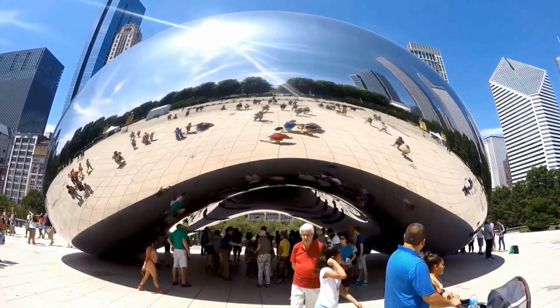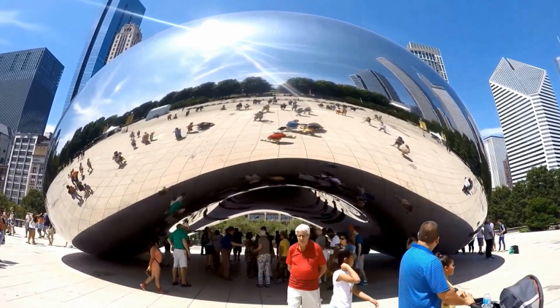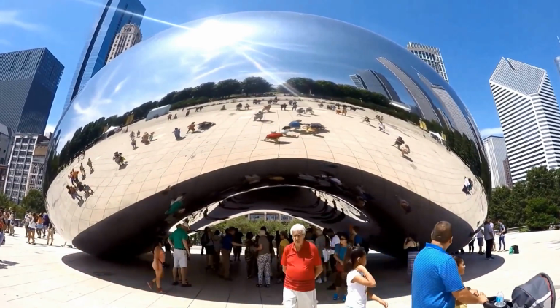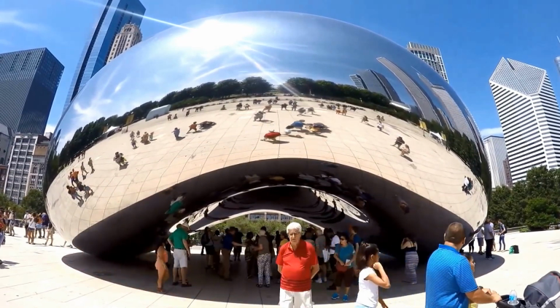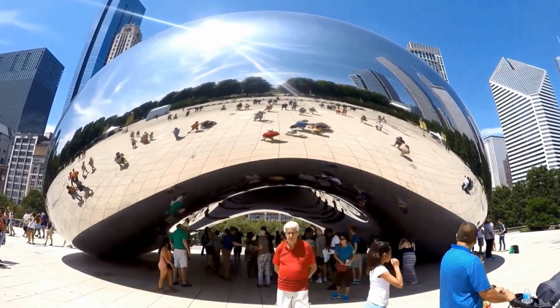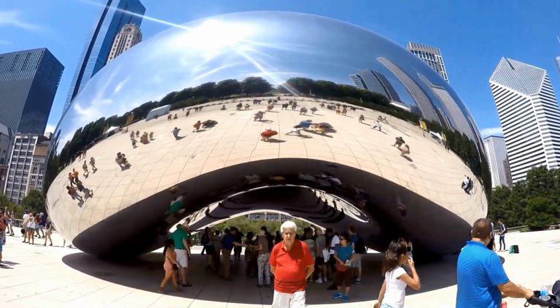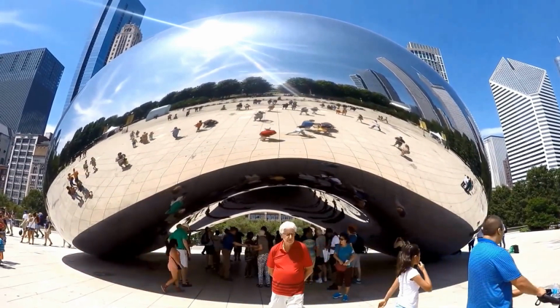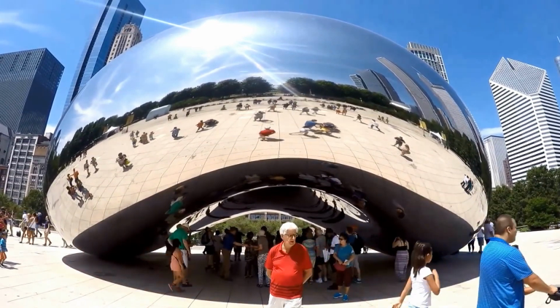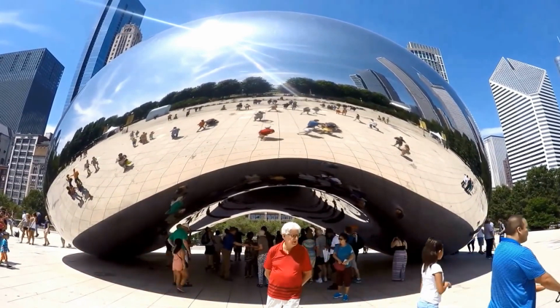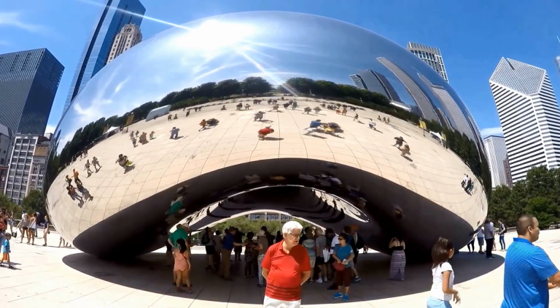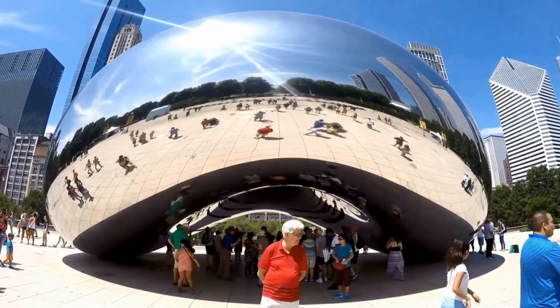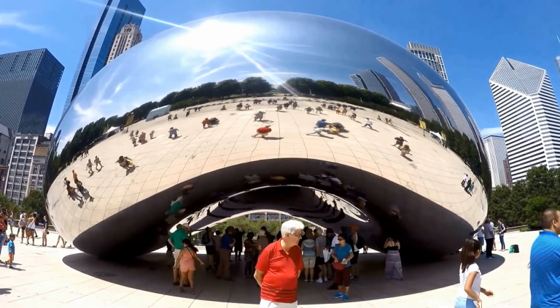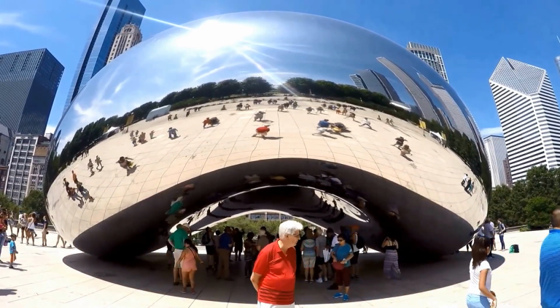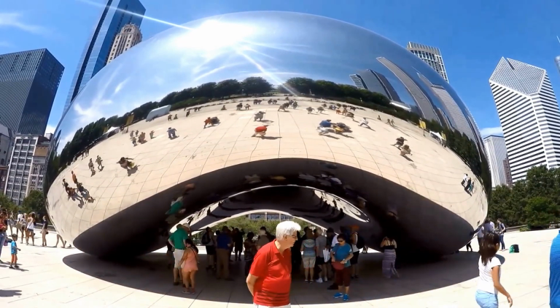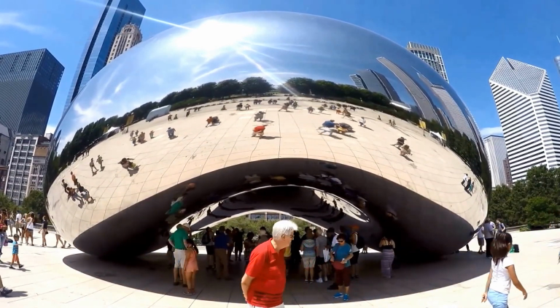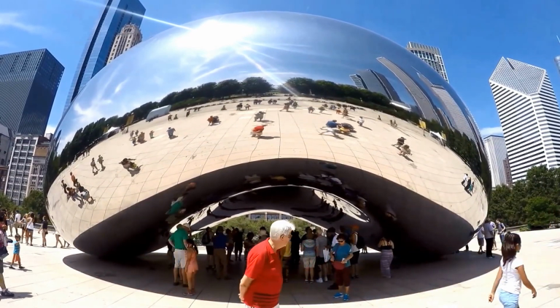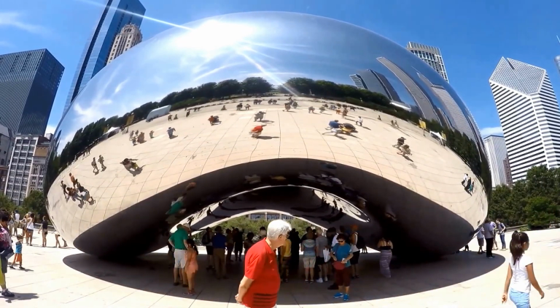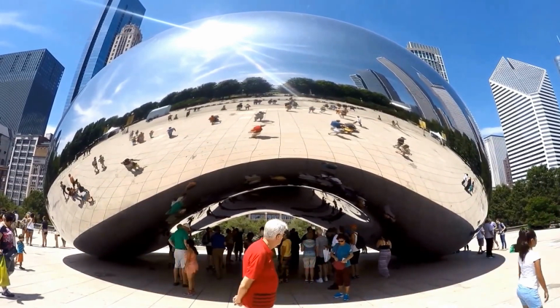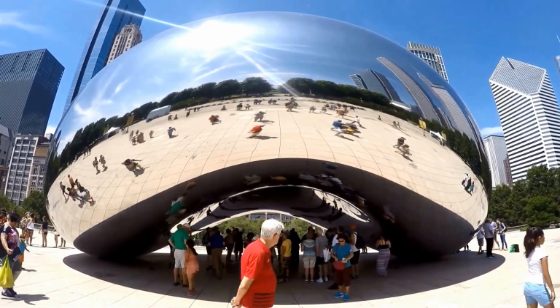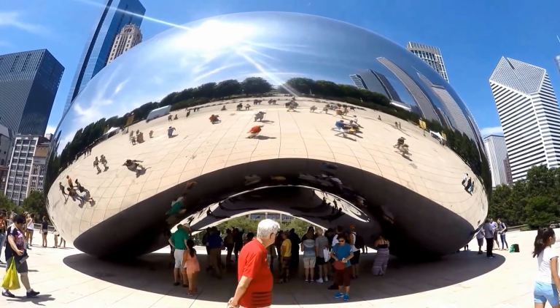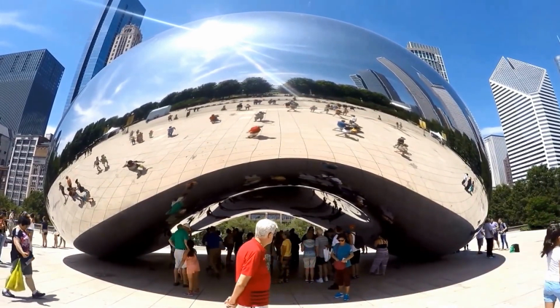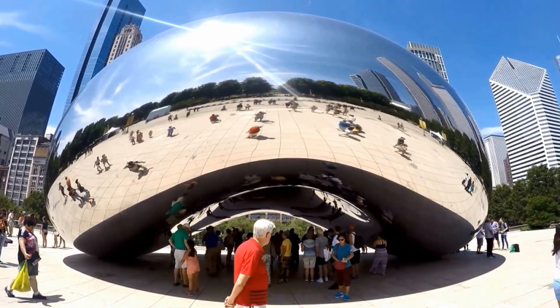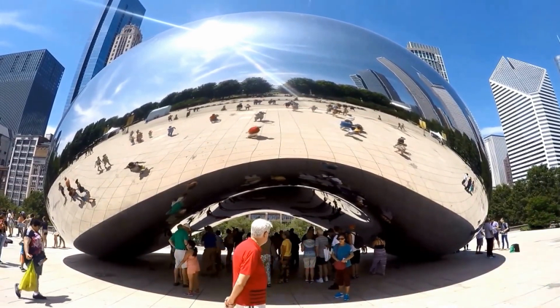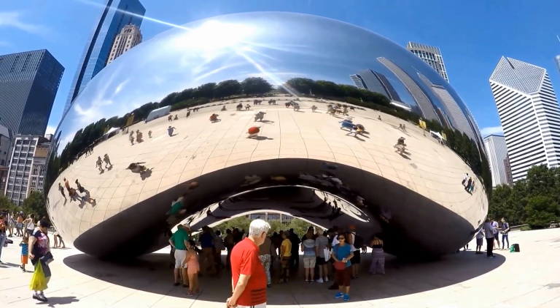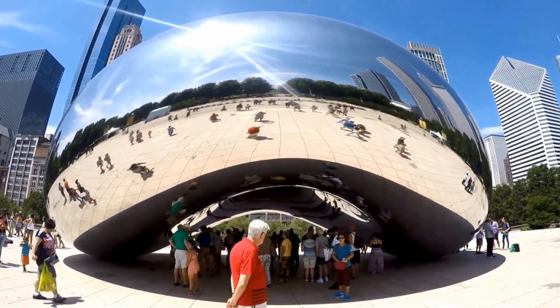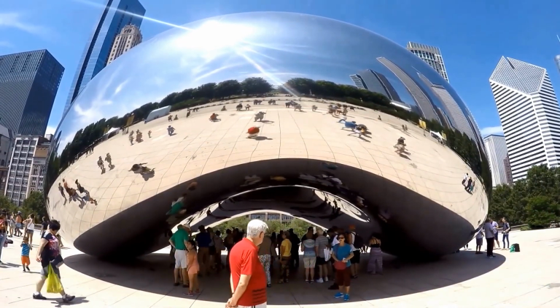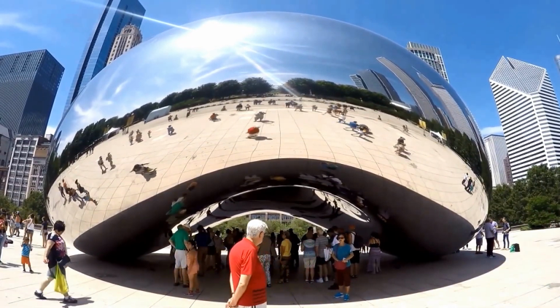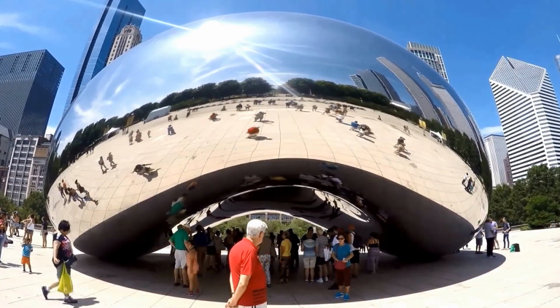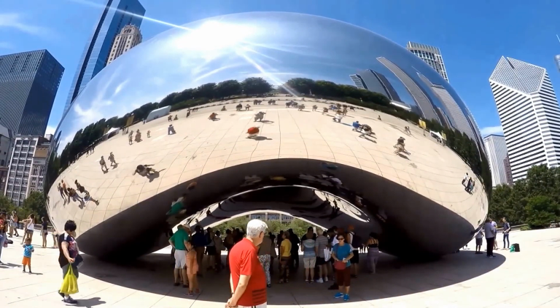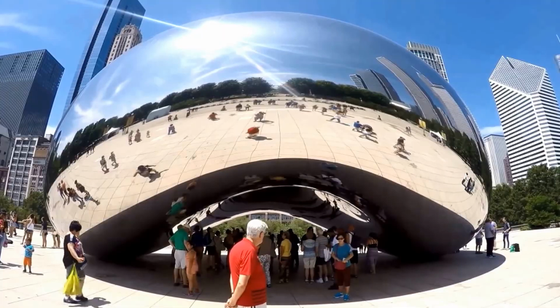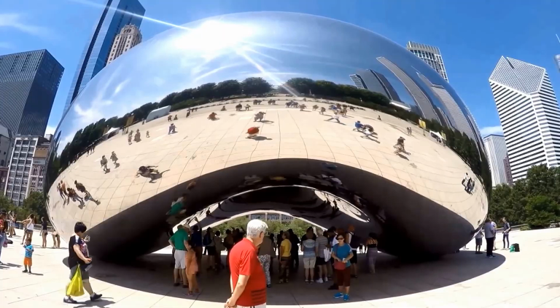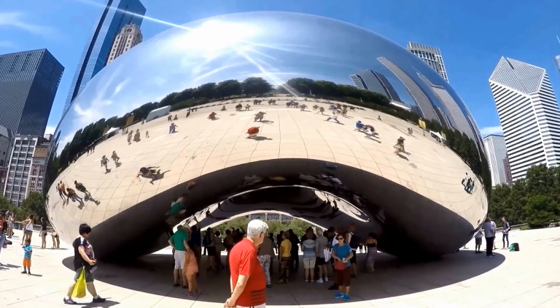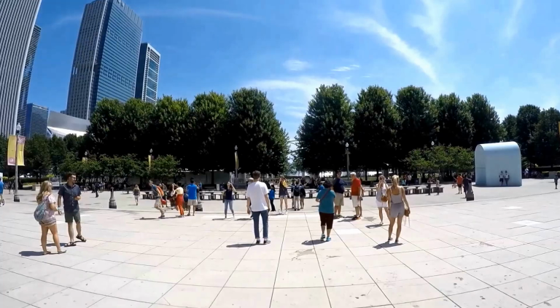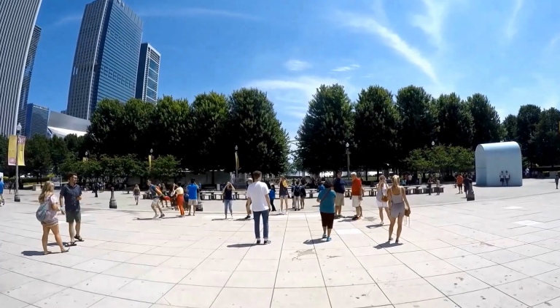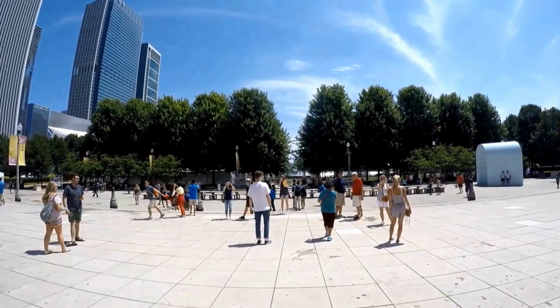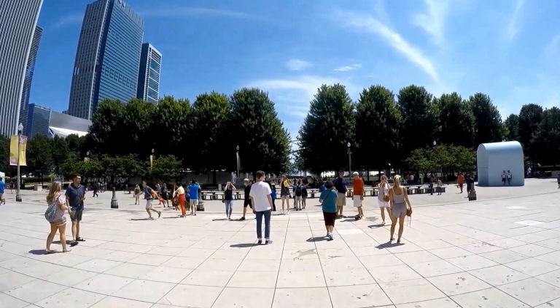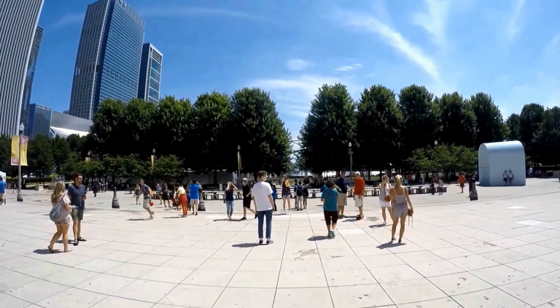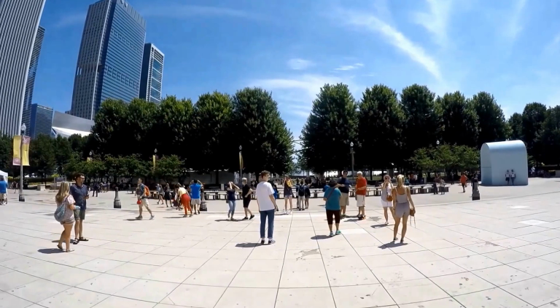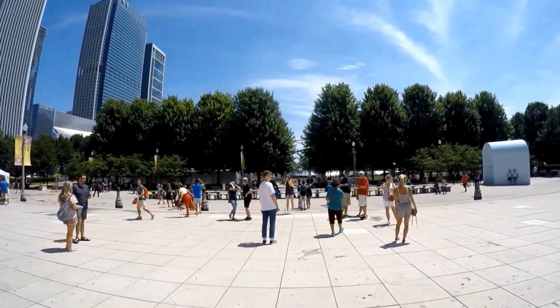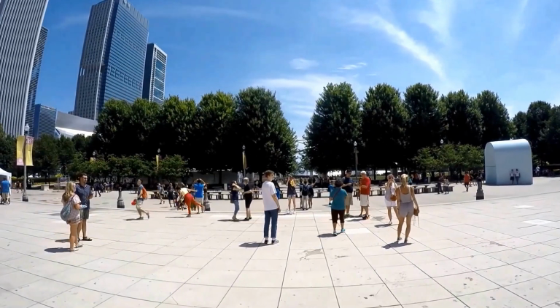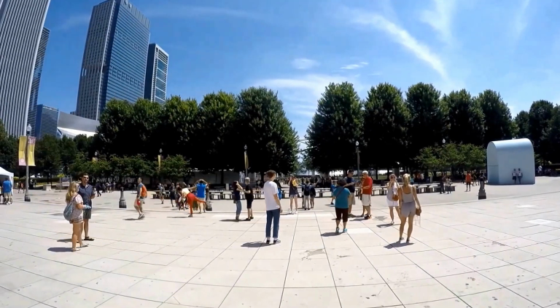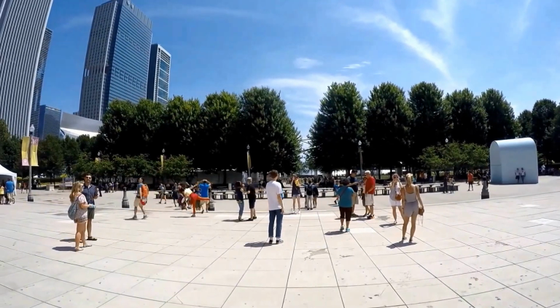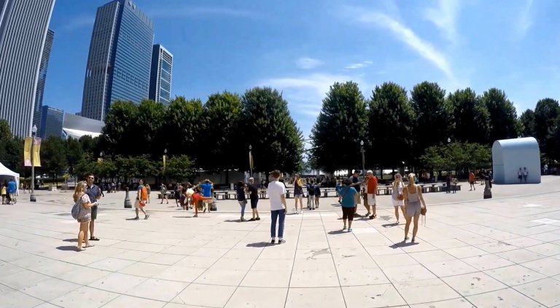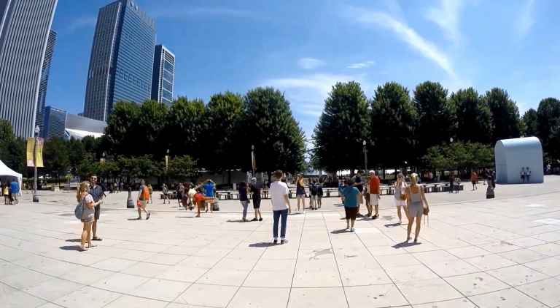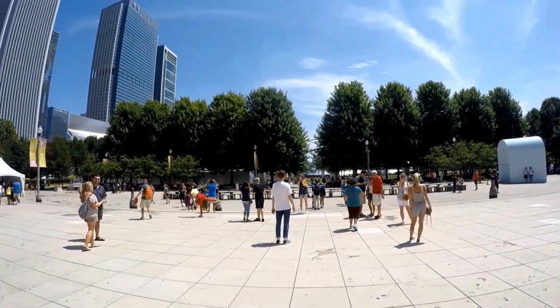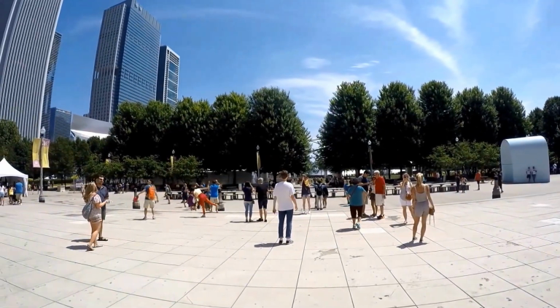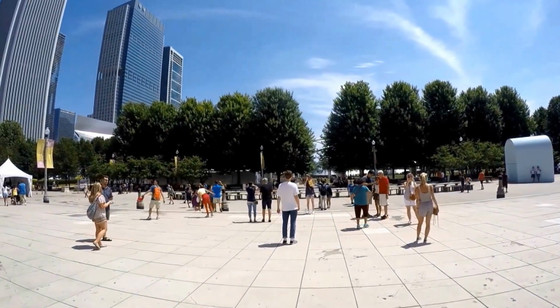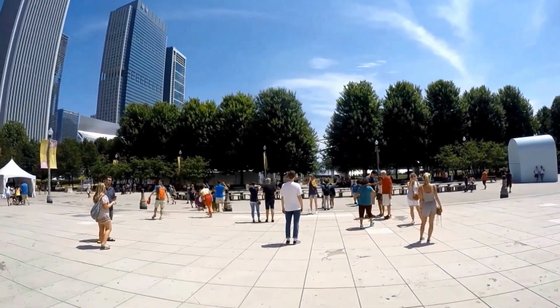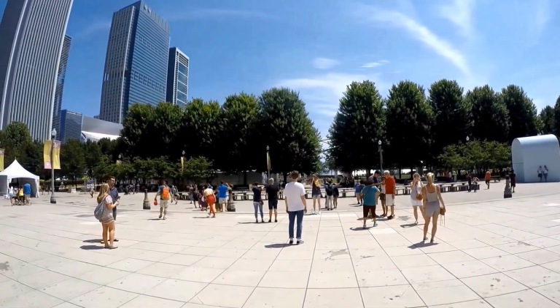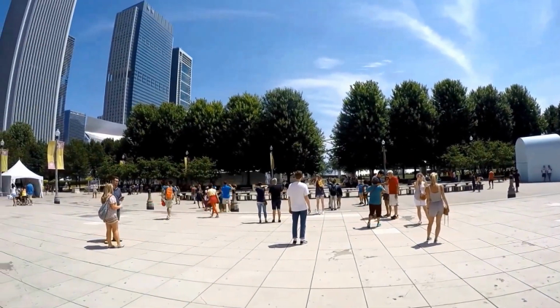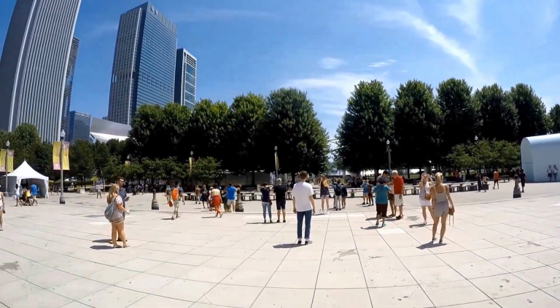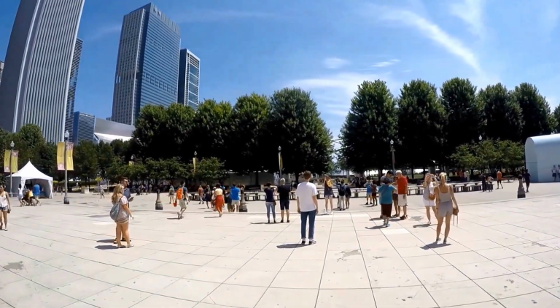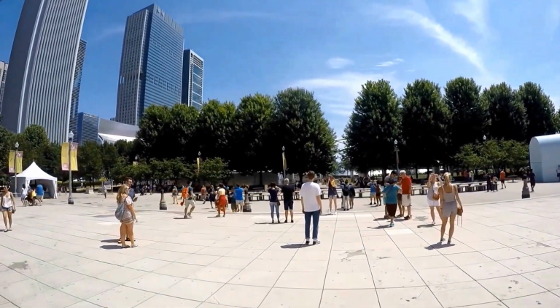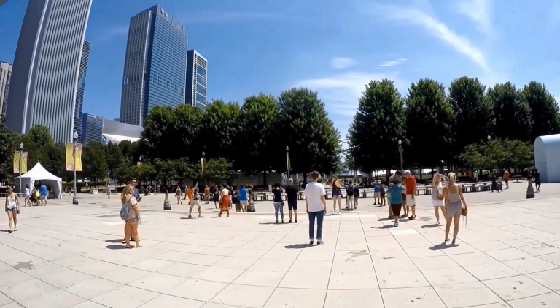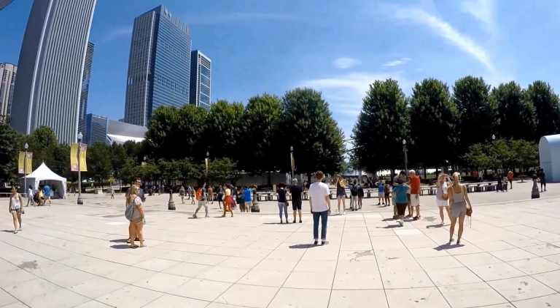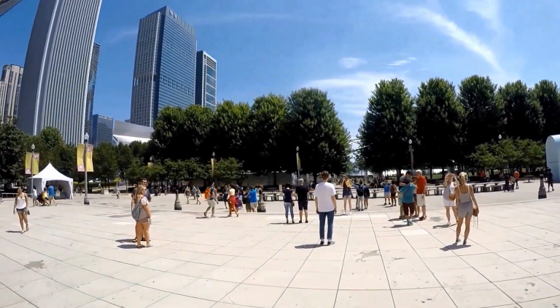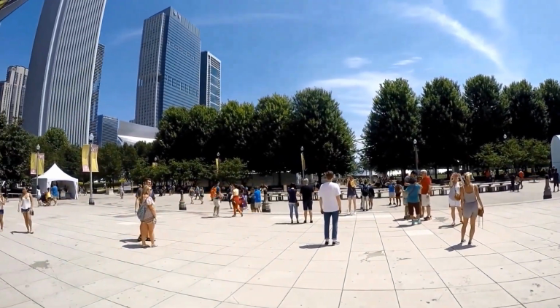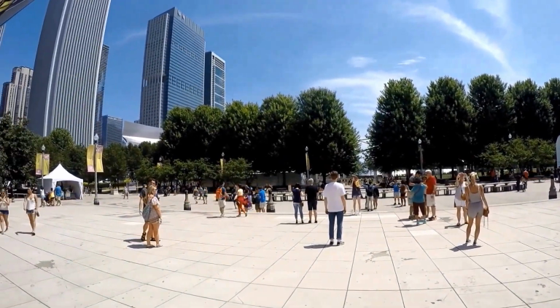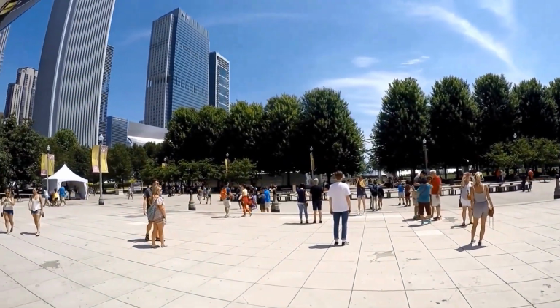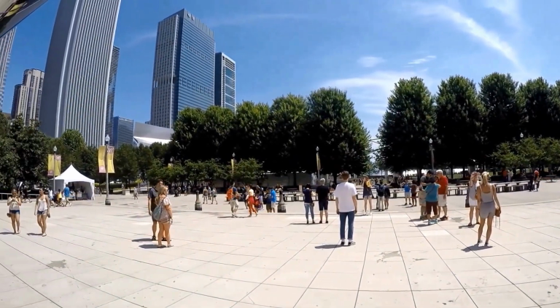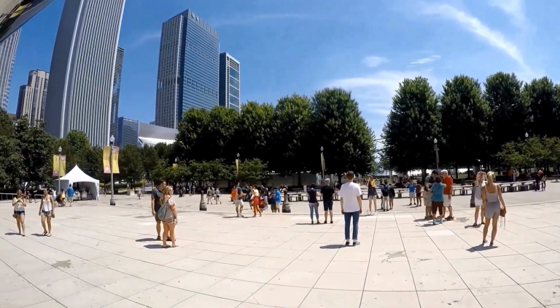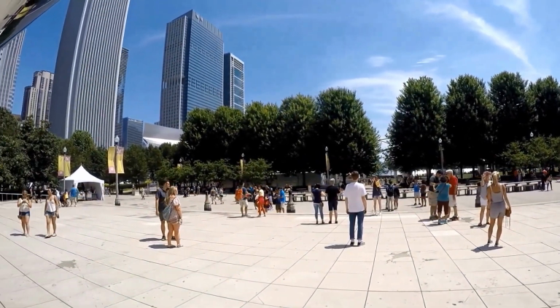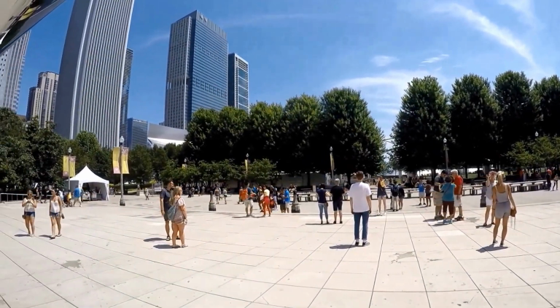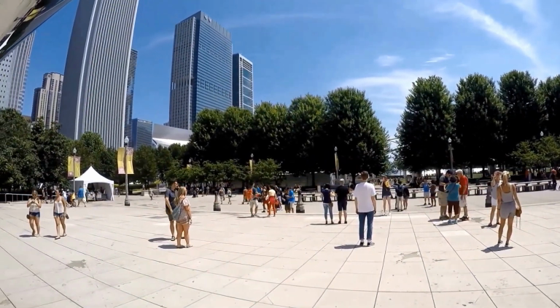Make sure you wear sunscreen on a sunny day. There is no shade near the Bean except underneath it.